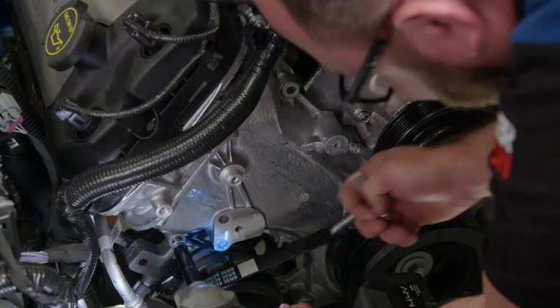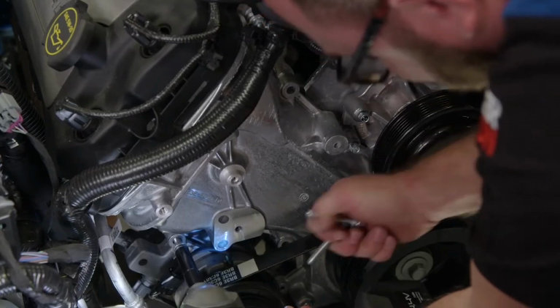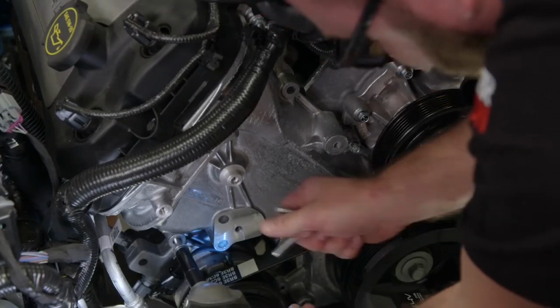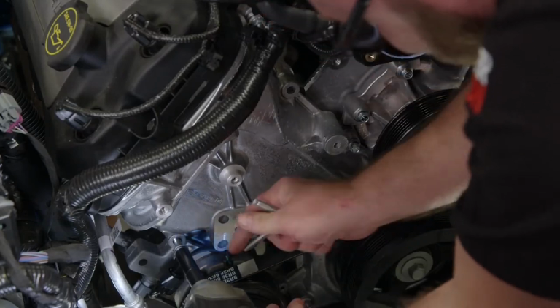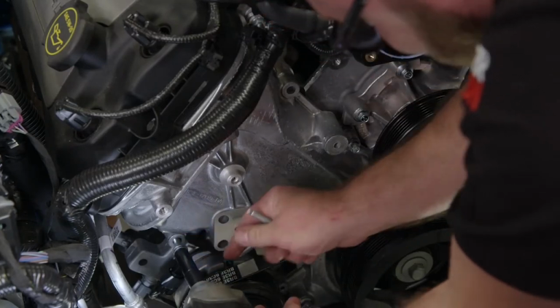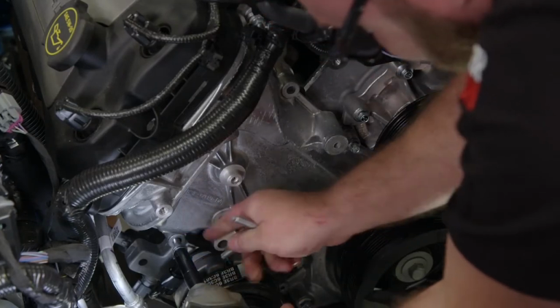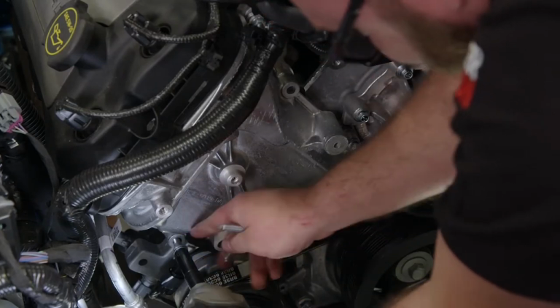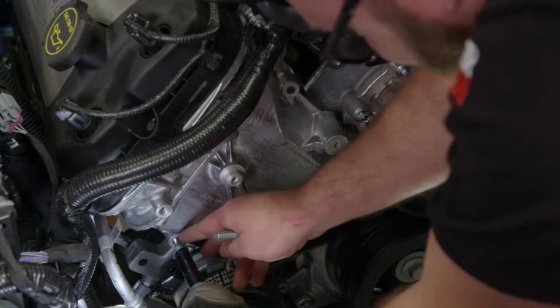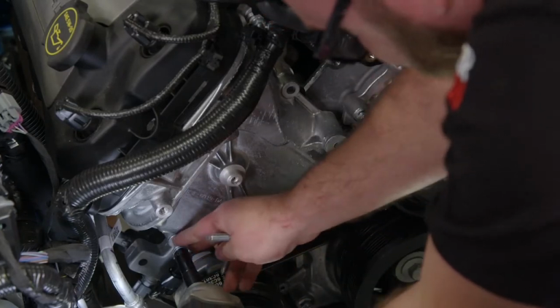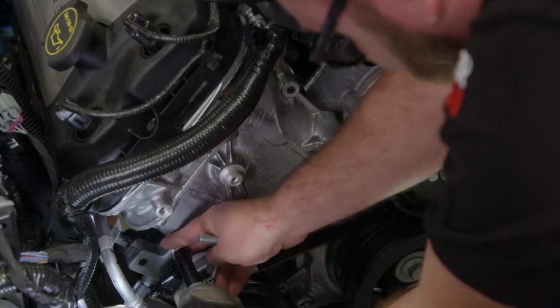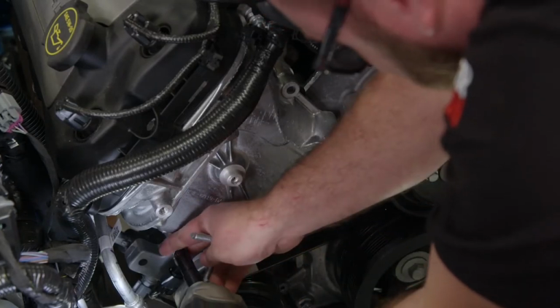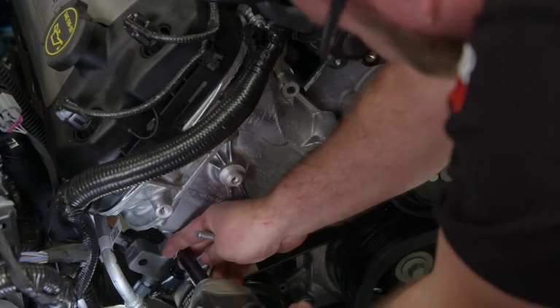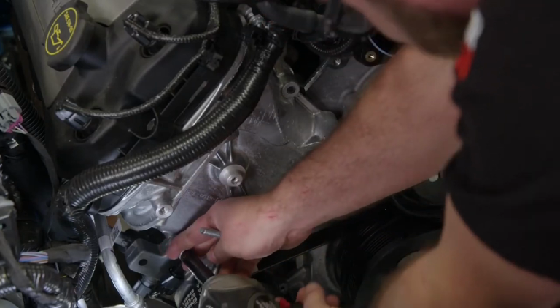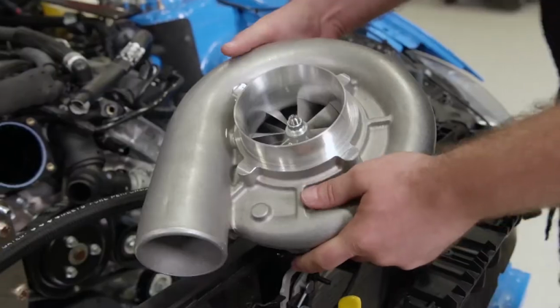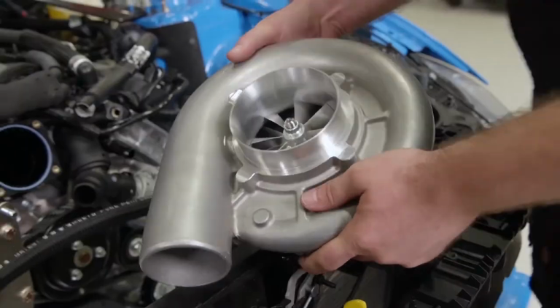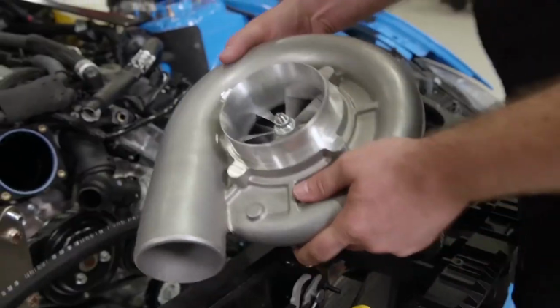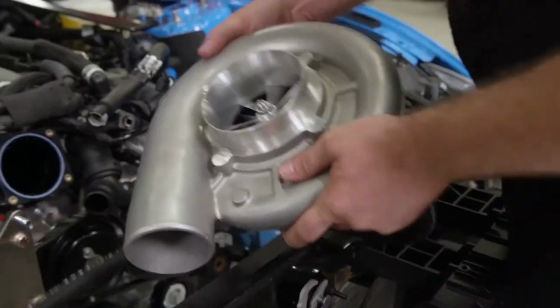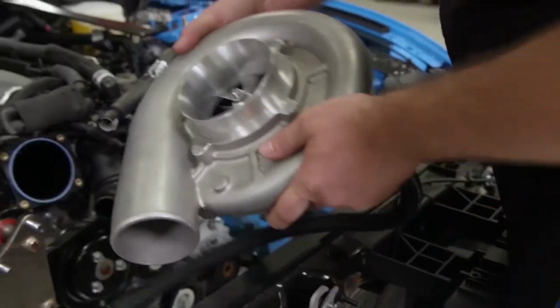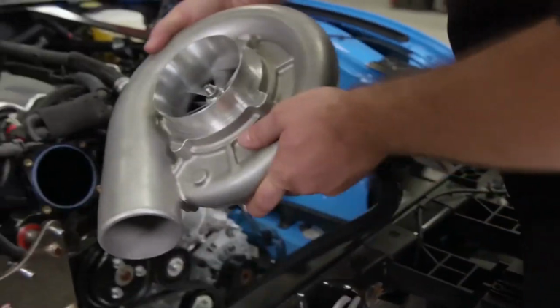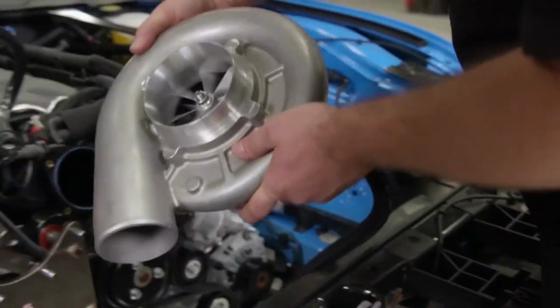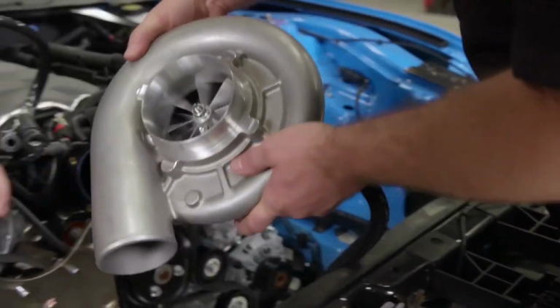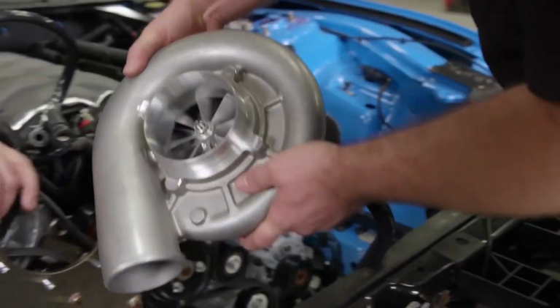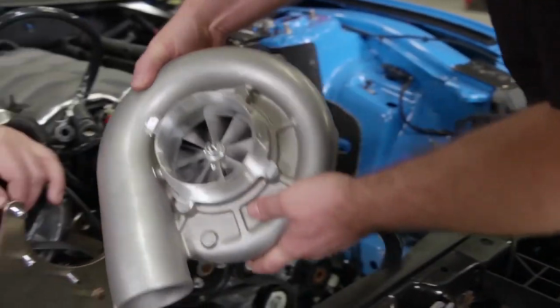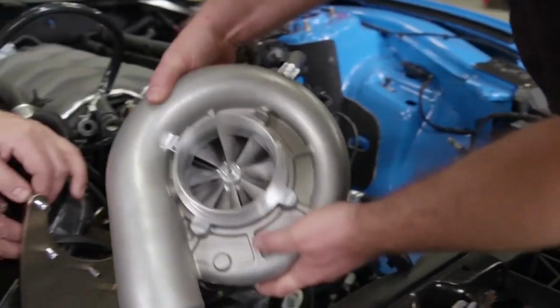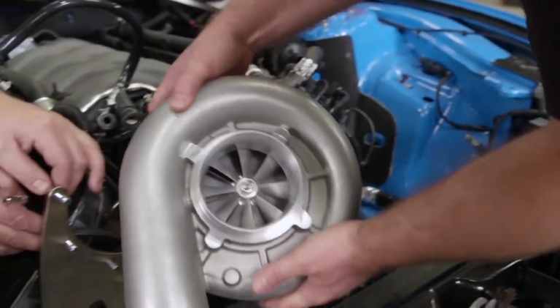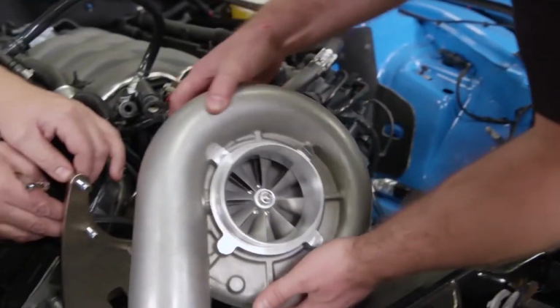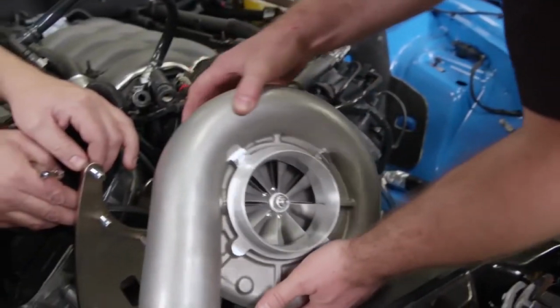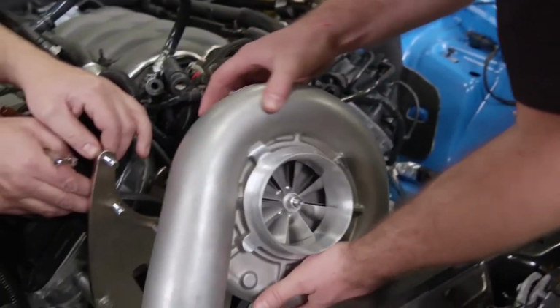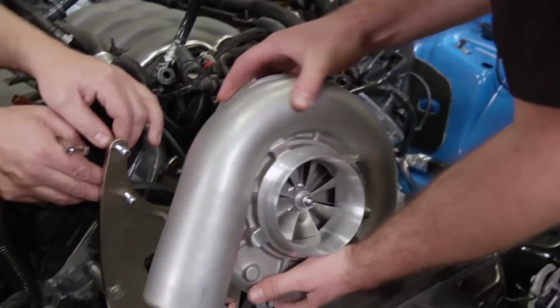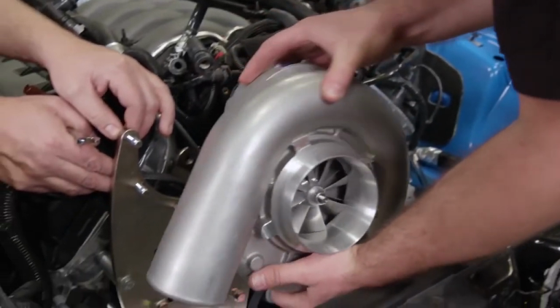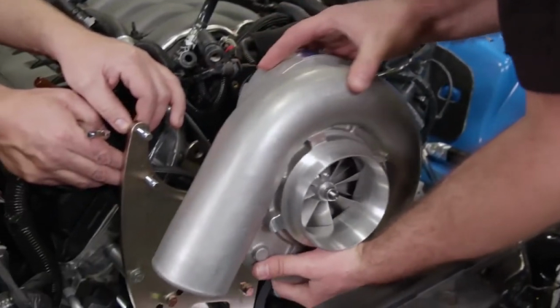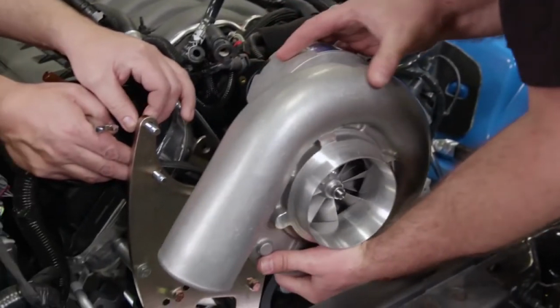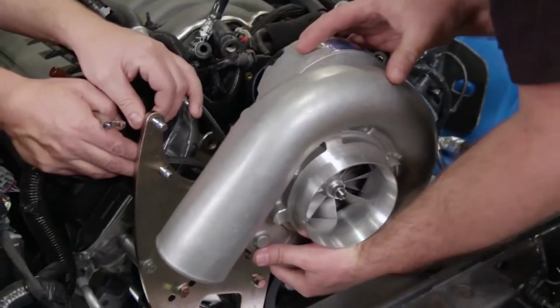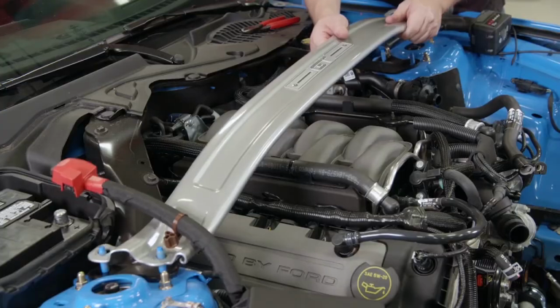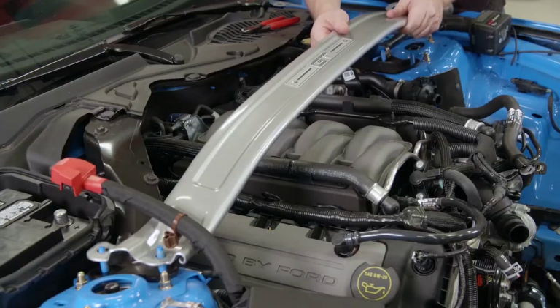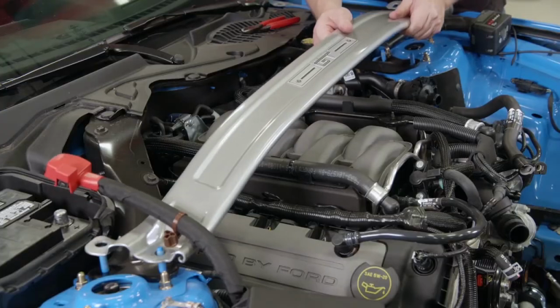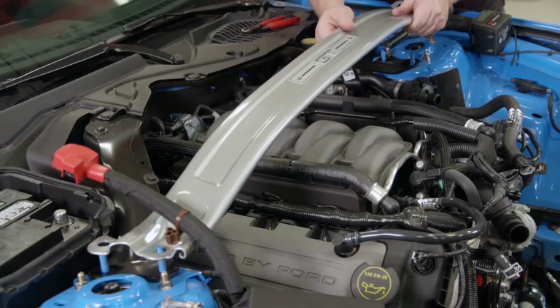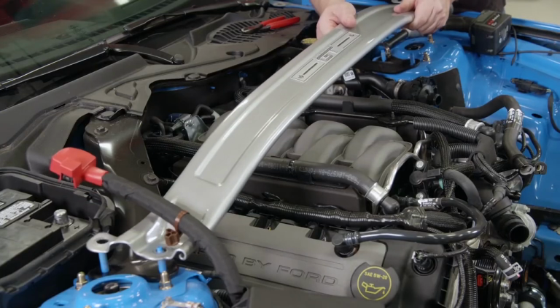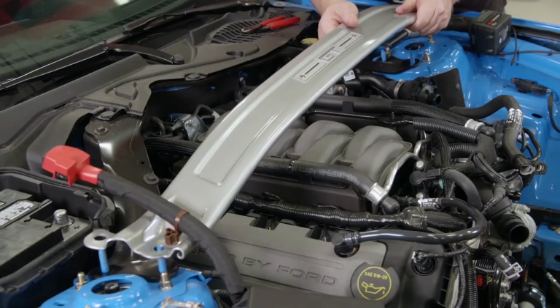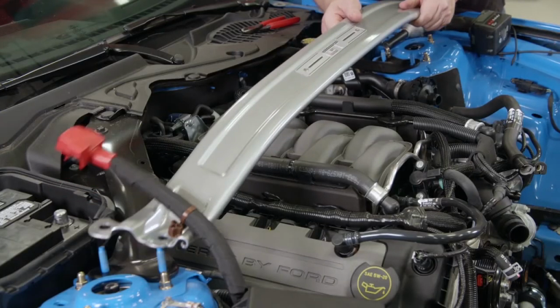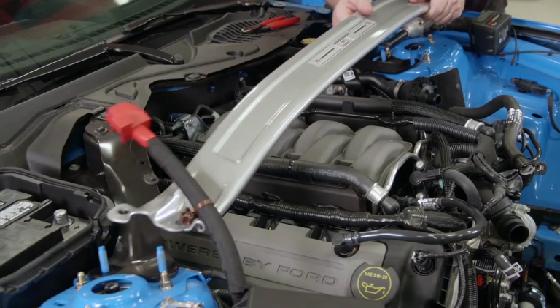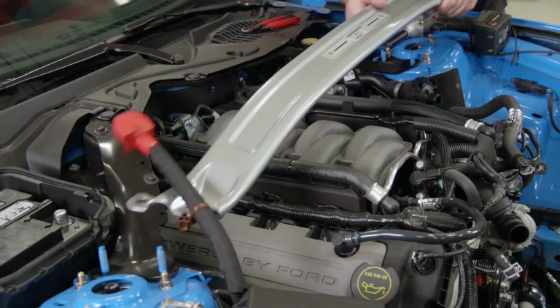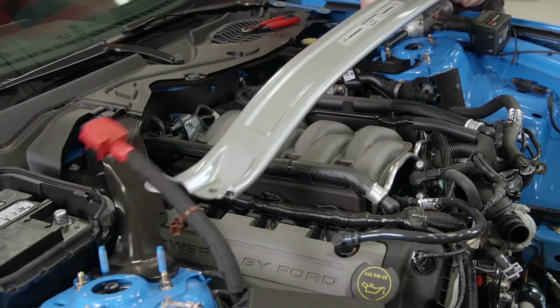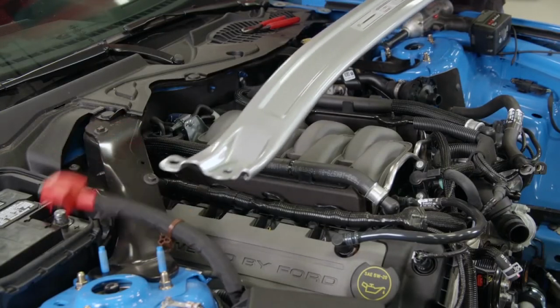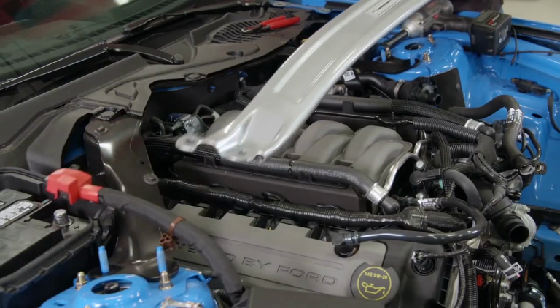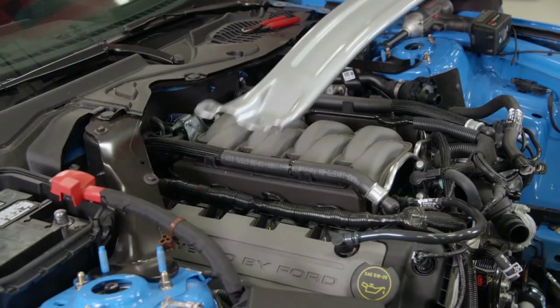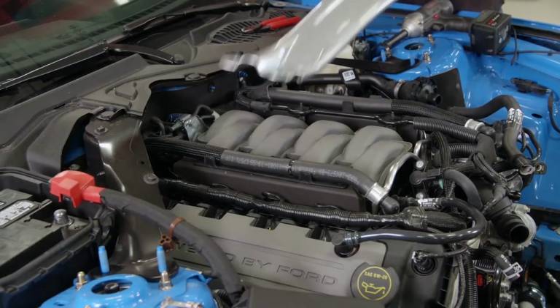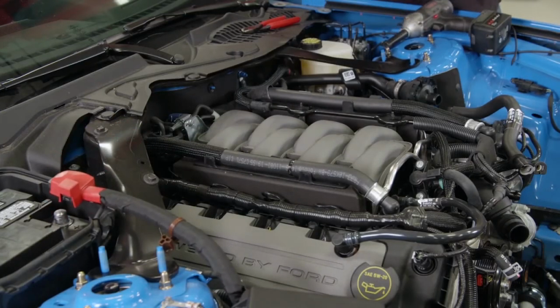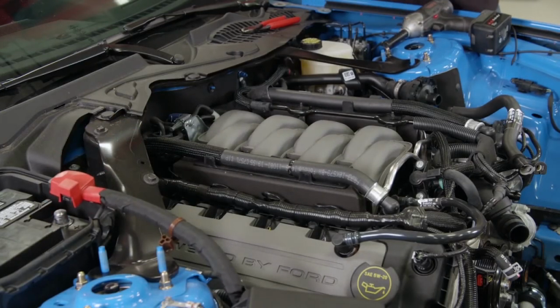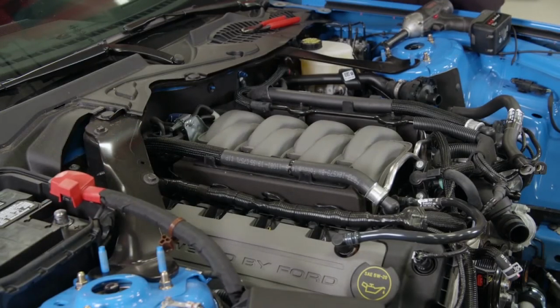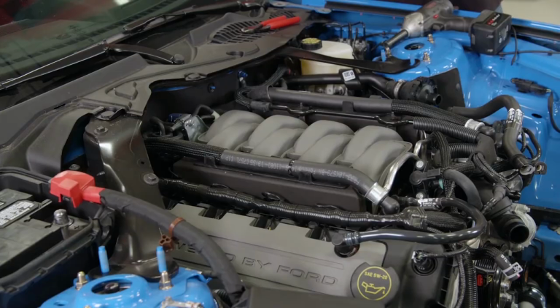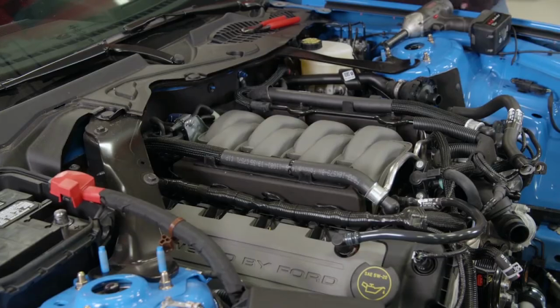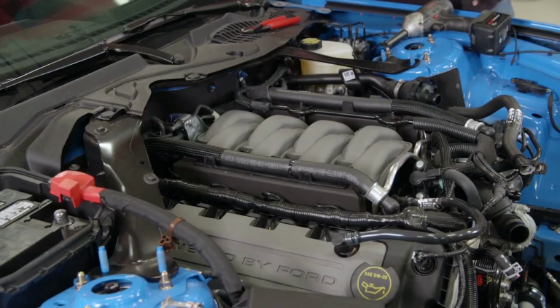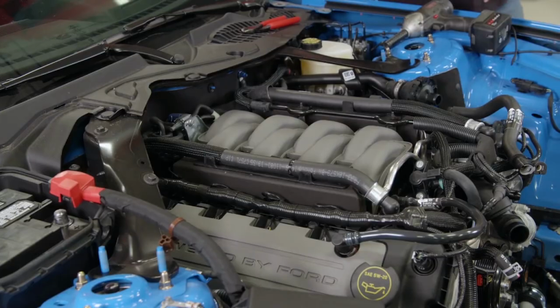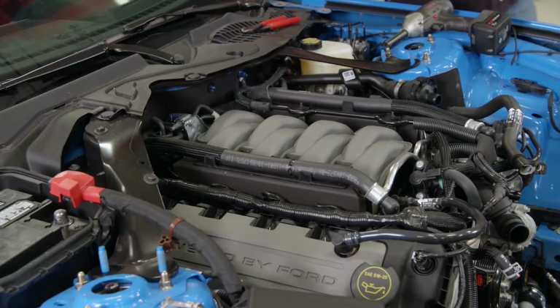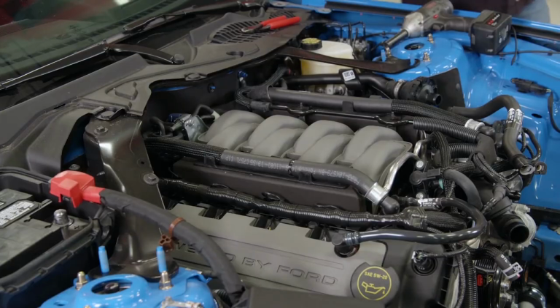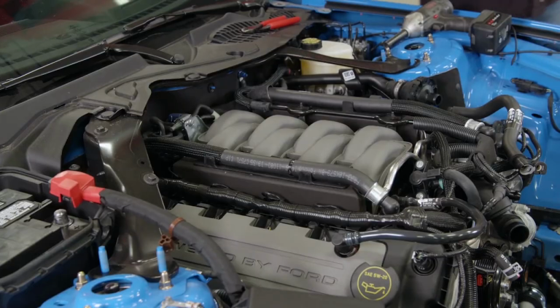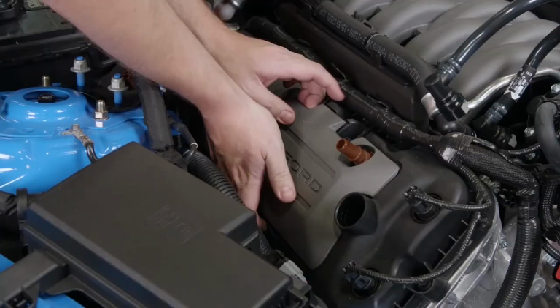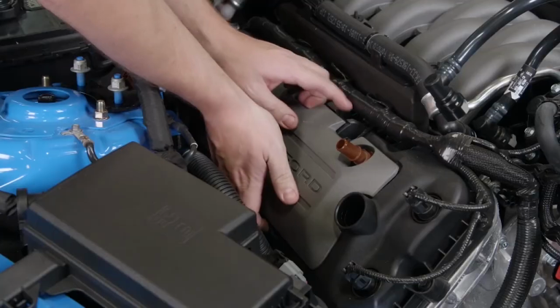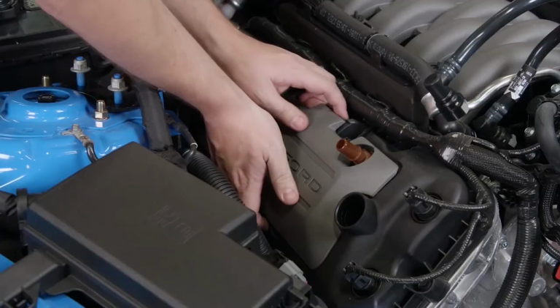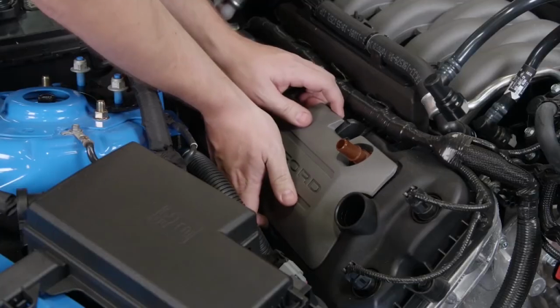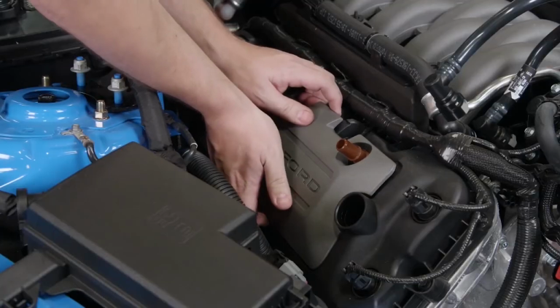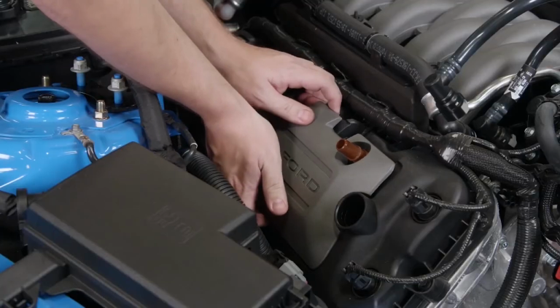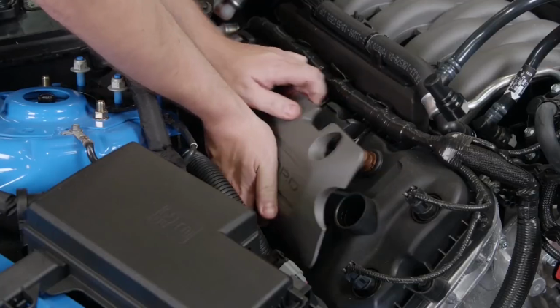And this is the pony car that you can enter to win on our website. It's a full block, so be sure to tune in and join us right here on Power Nation.